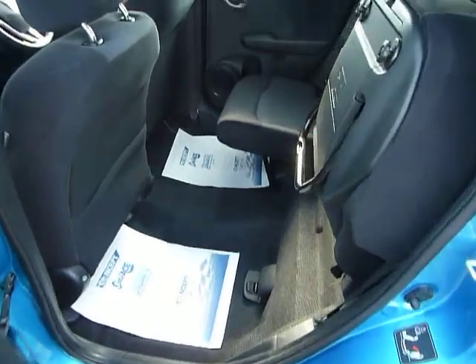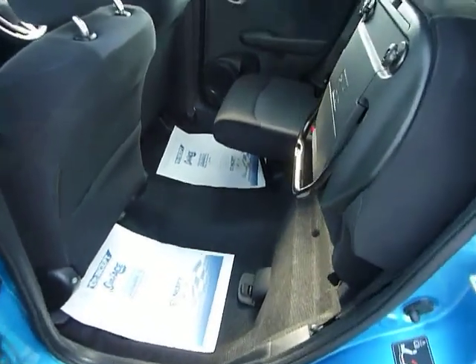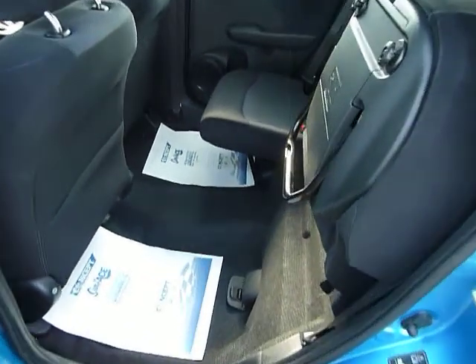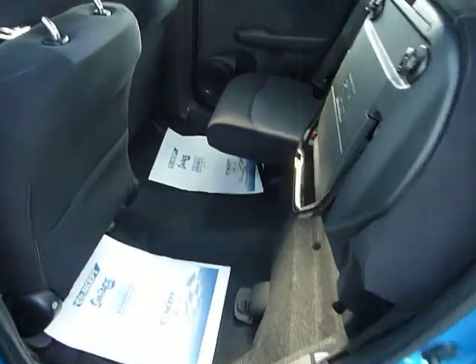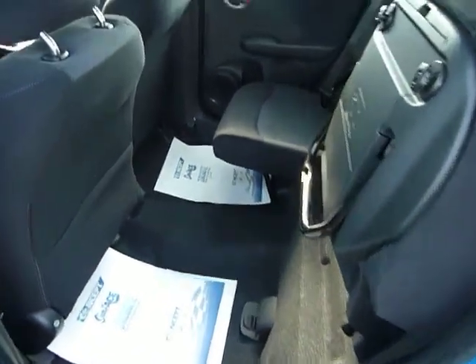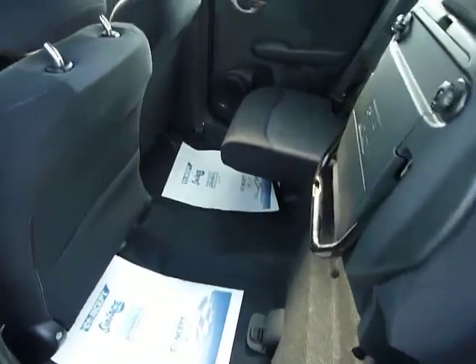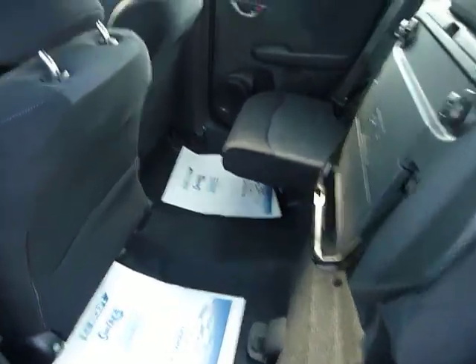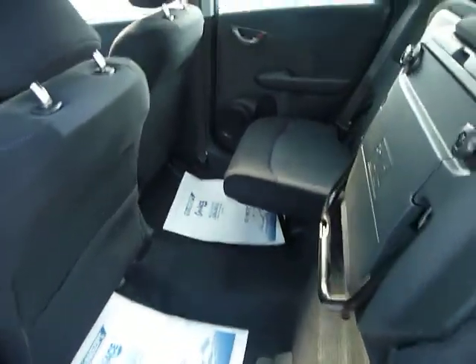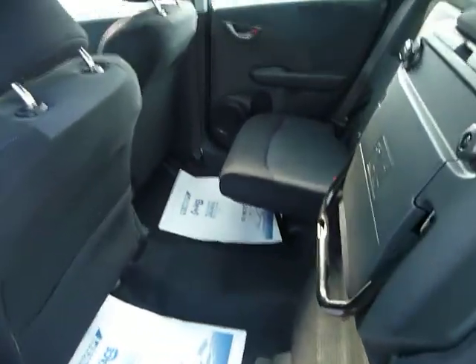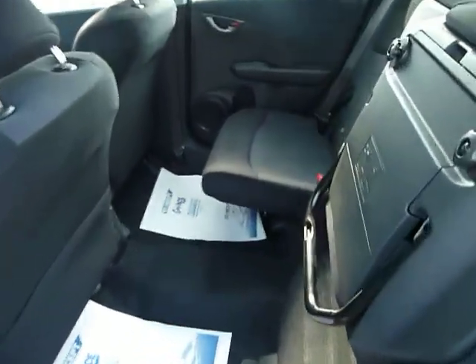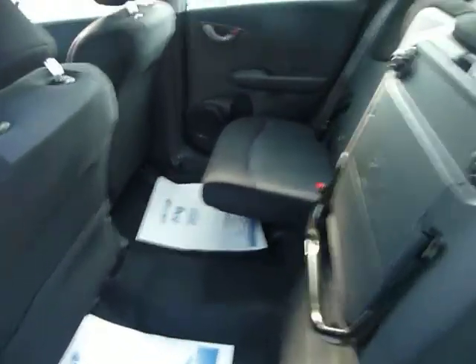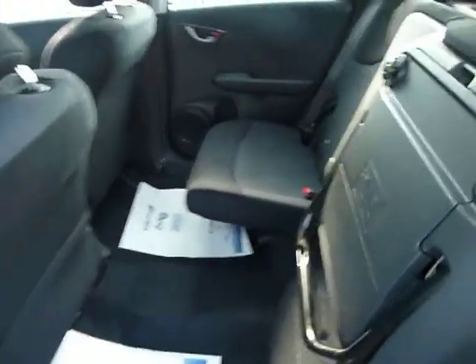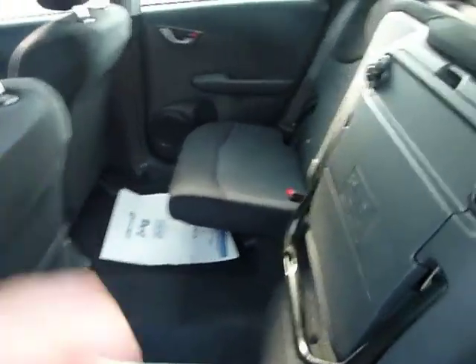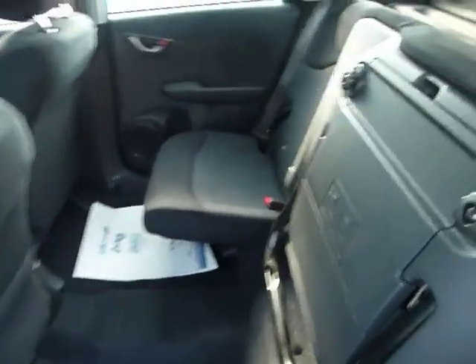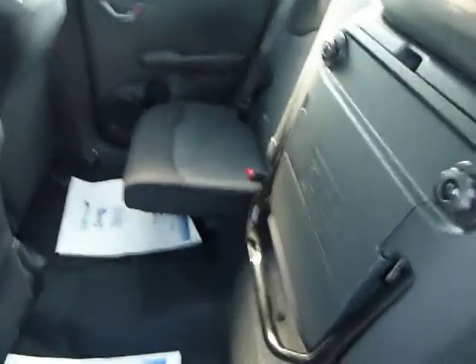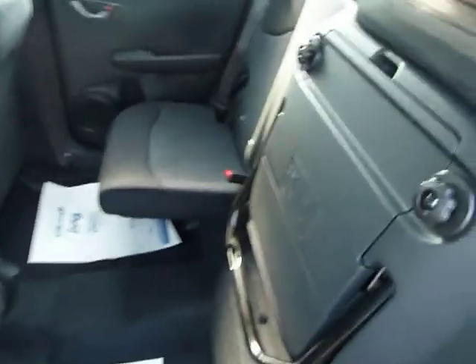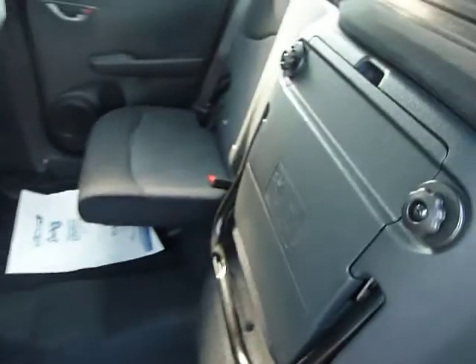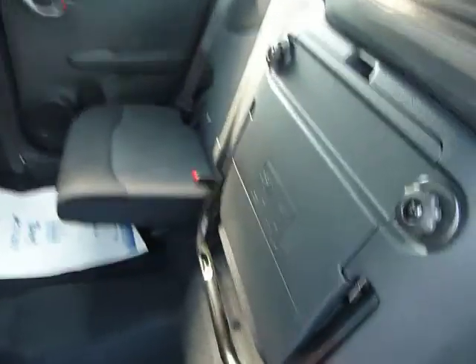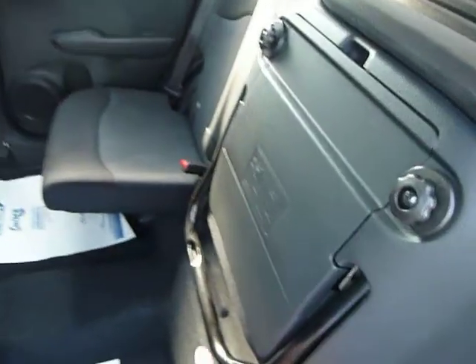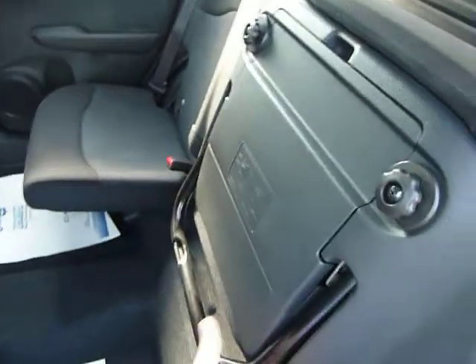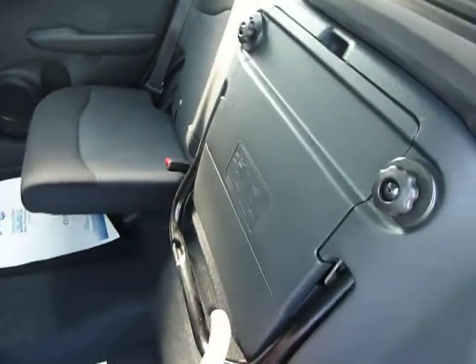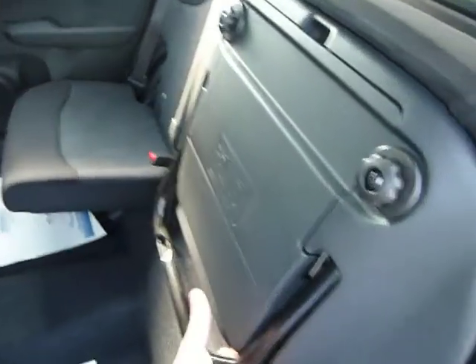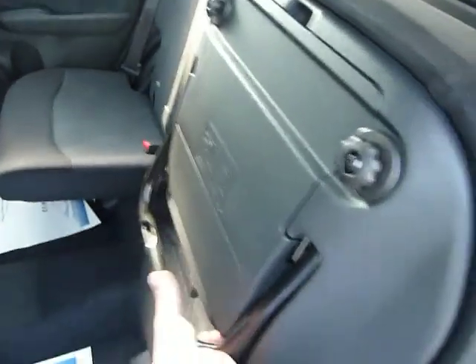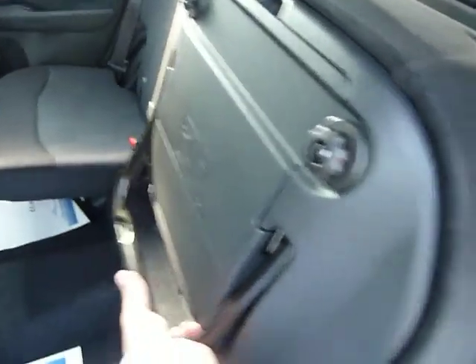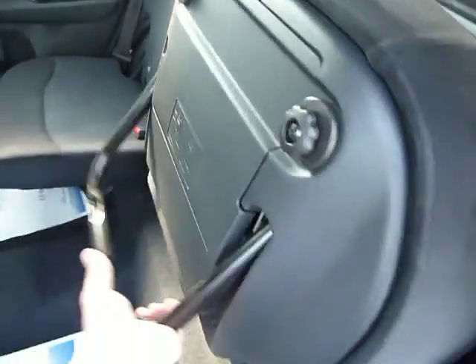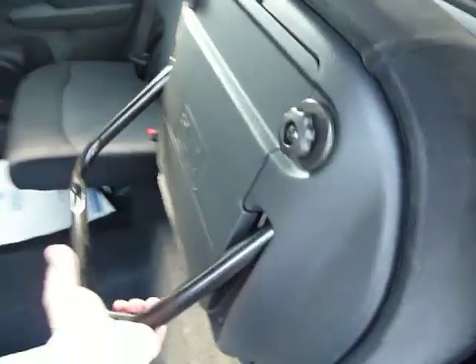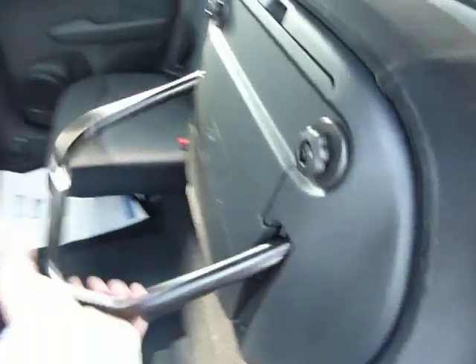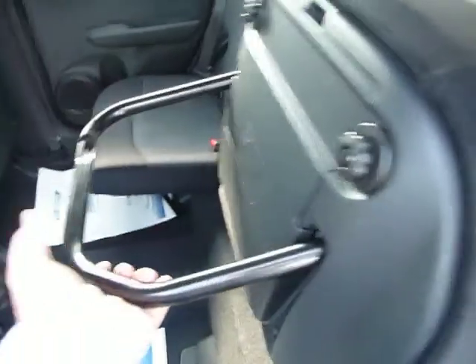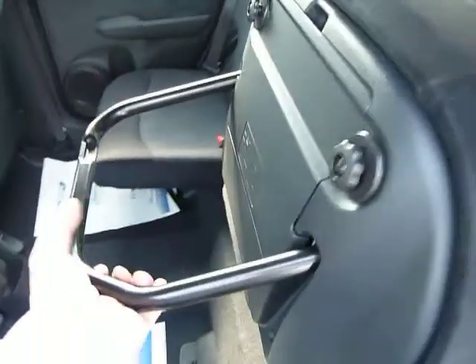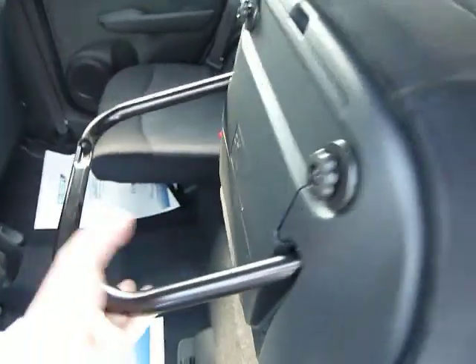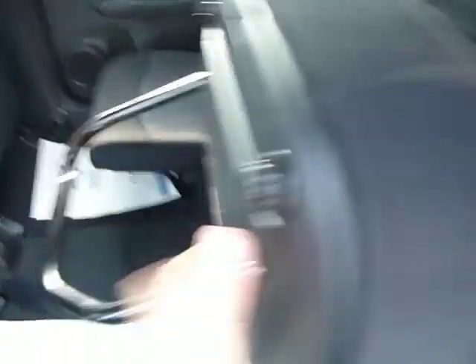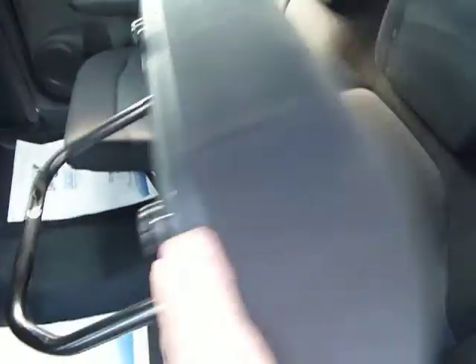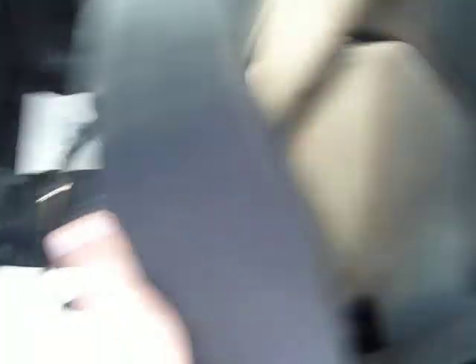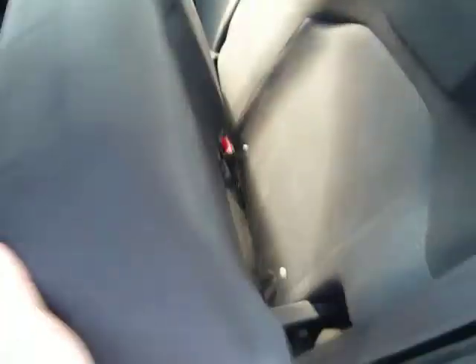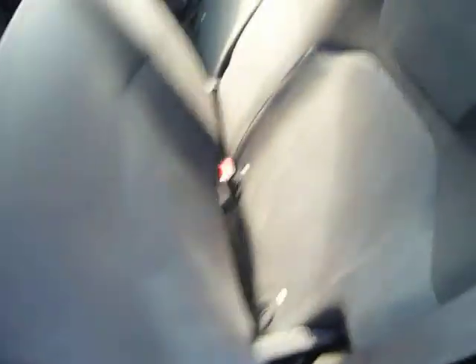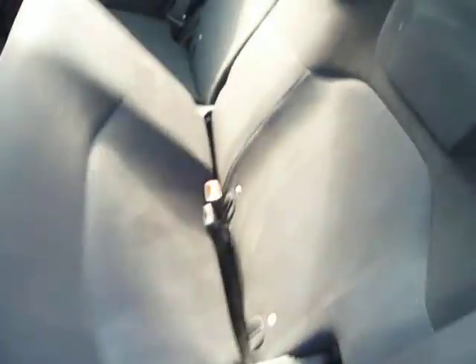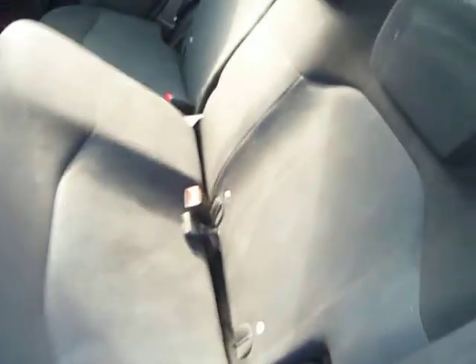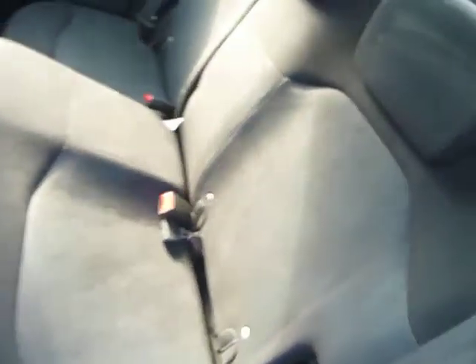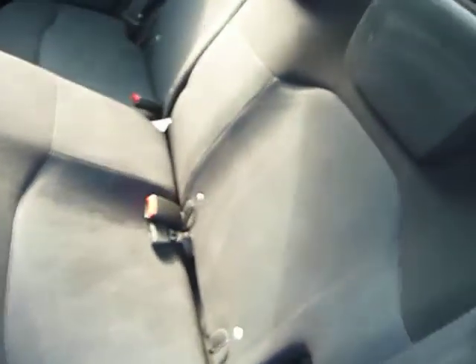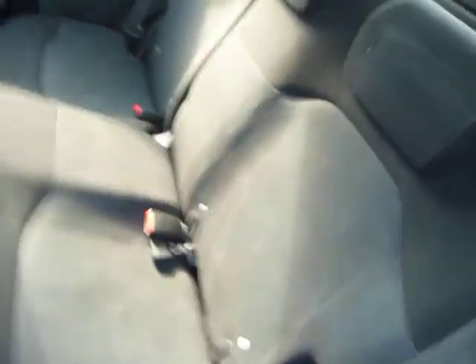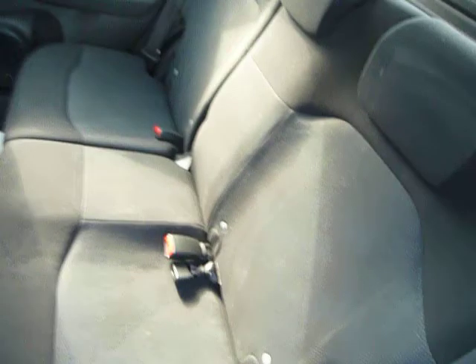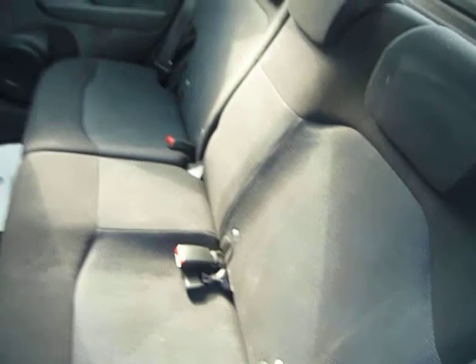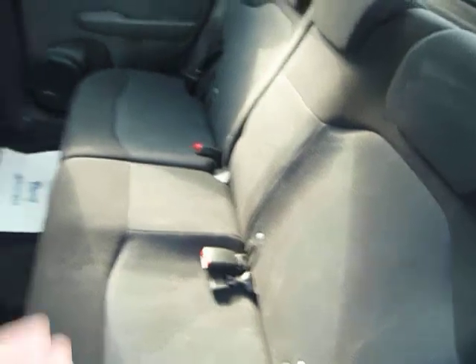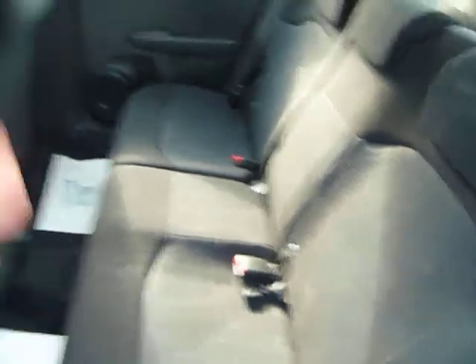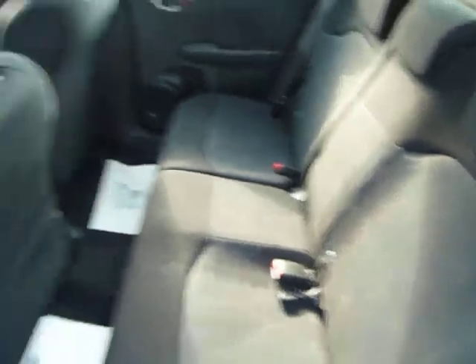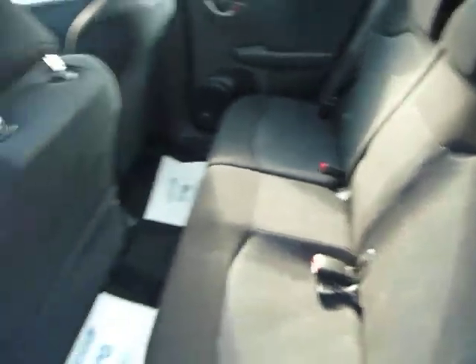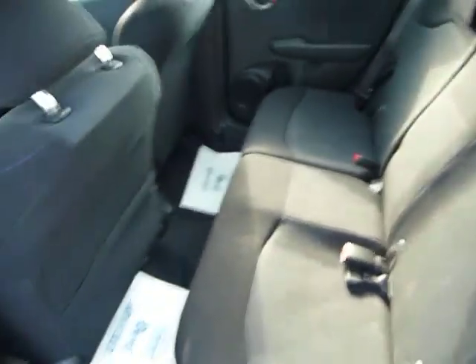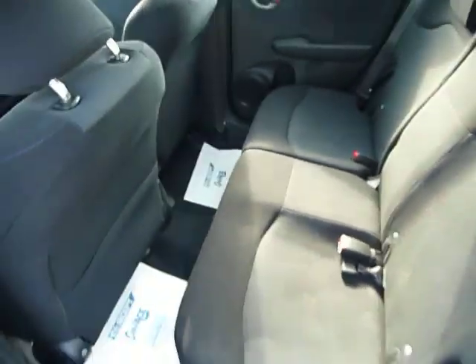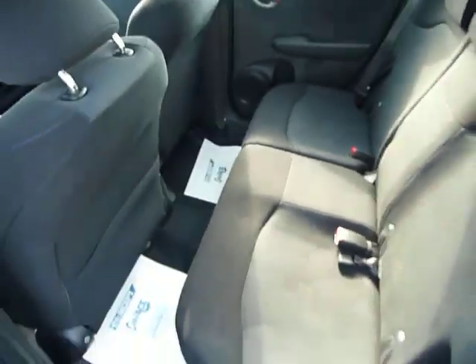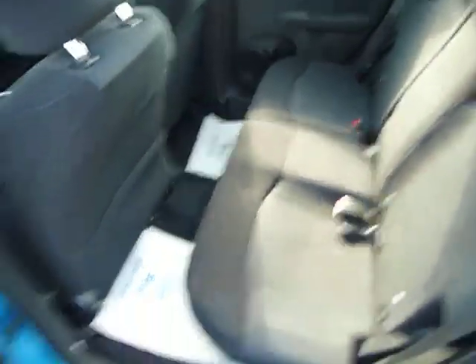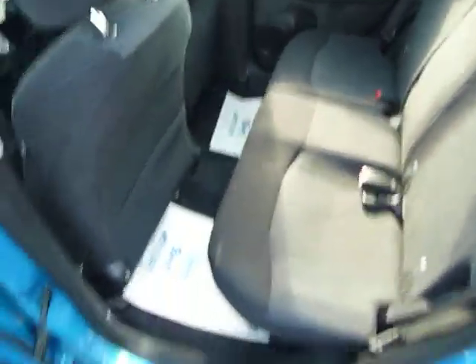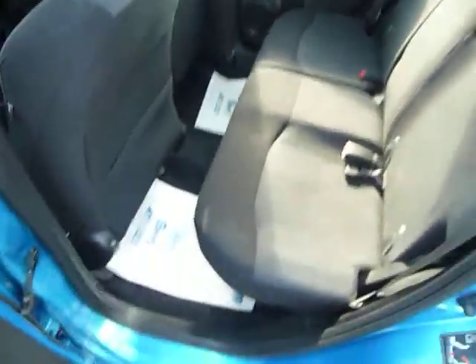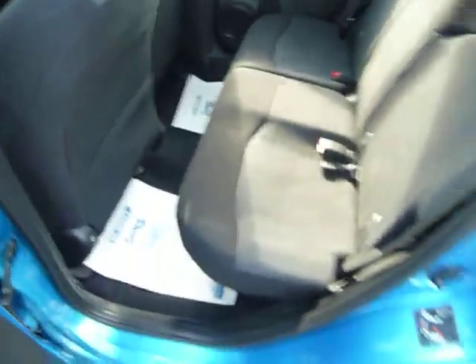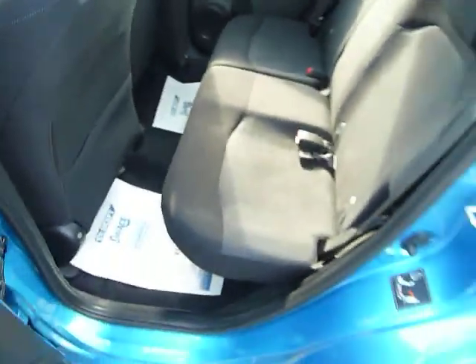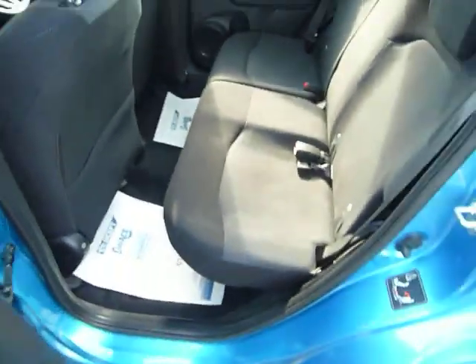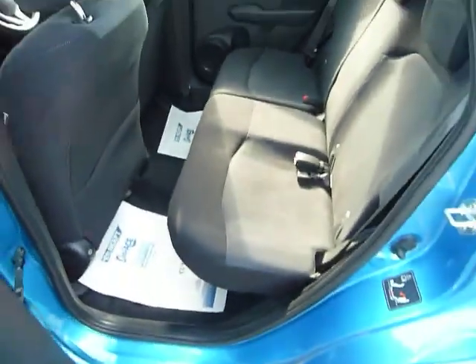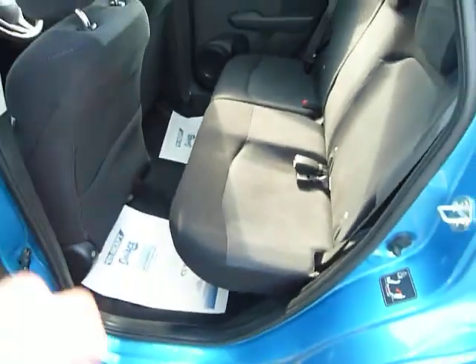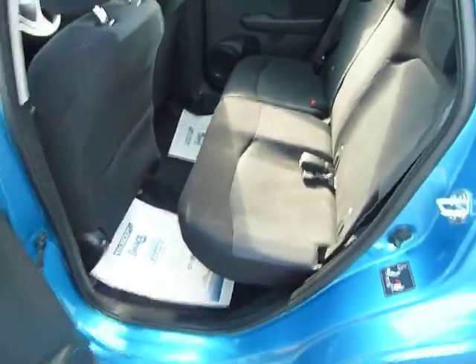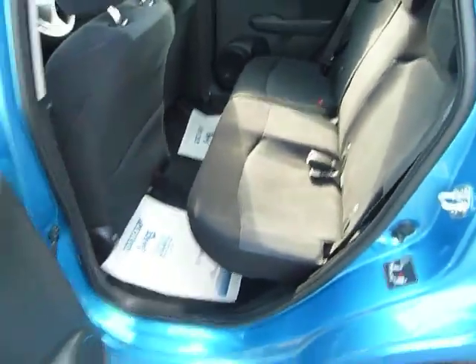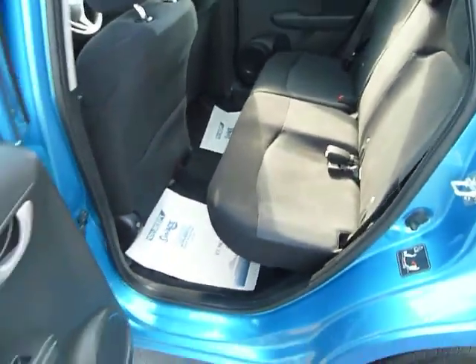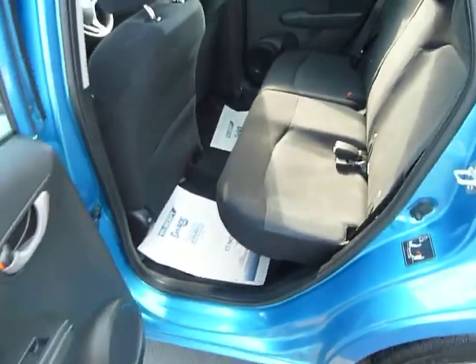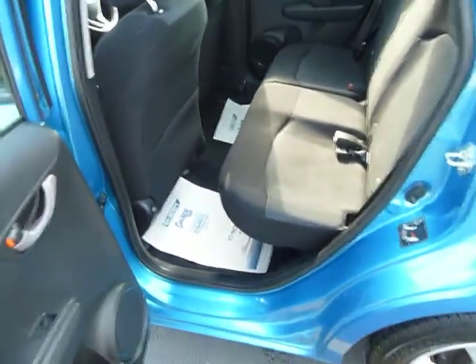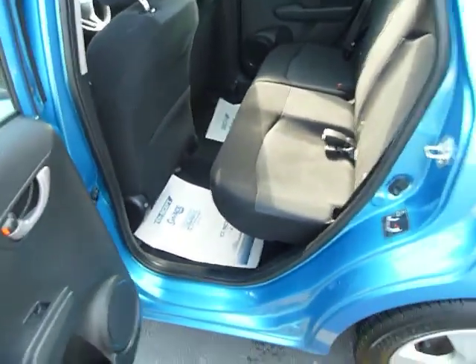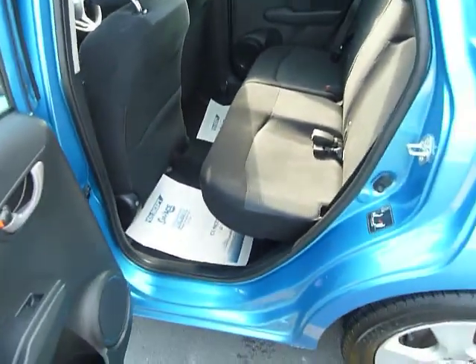Just by lifting the seat up. You can literally walk through this car as the other seat does it as well. And to fold it back down, you just release the latch.